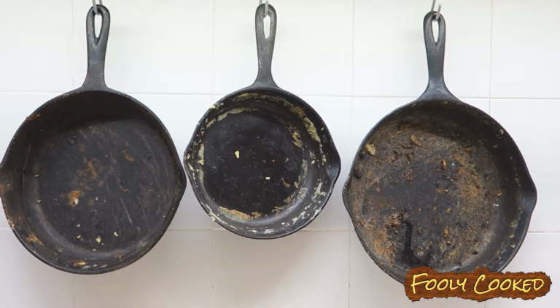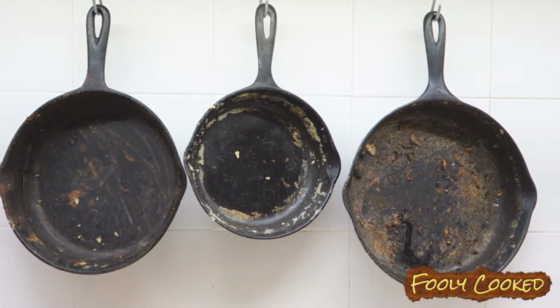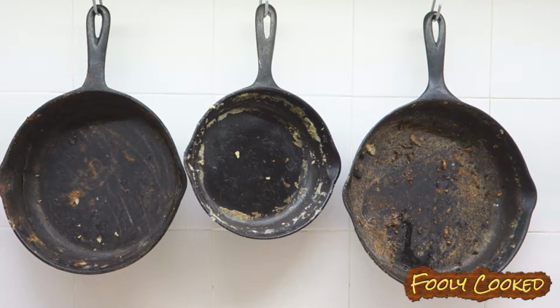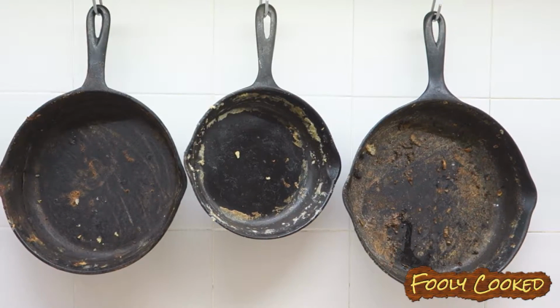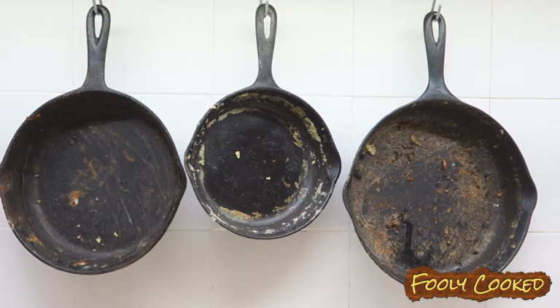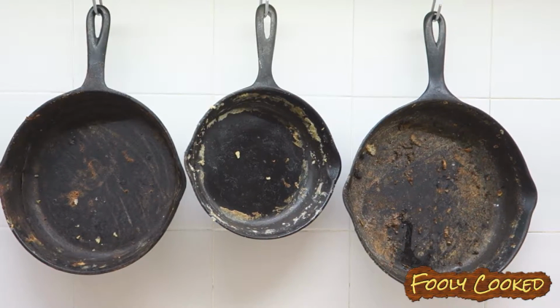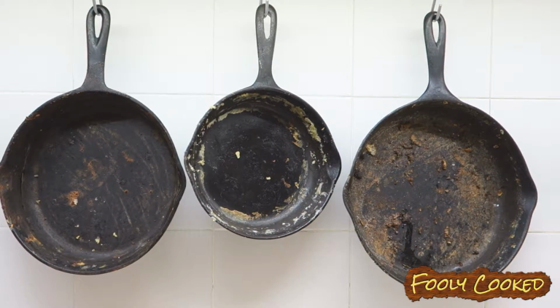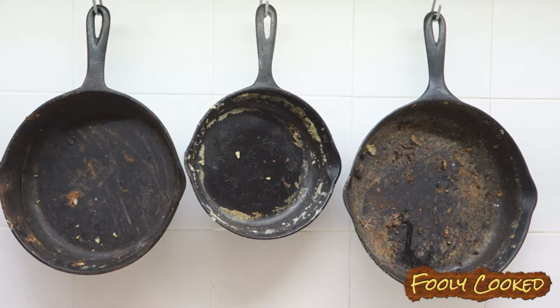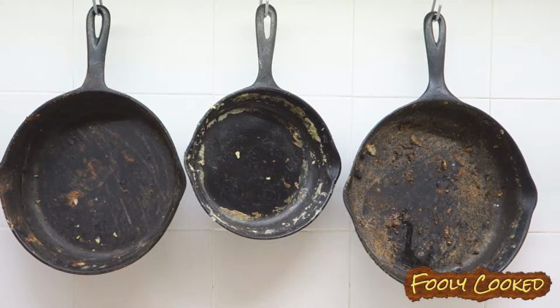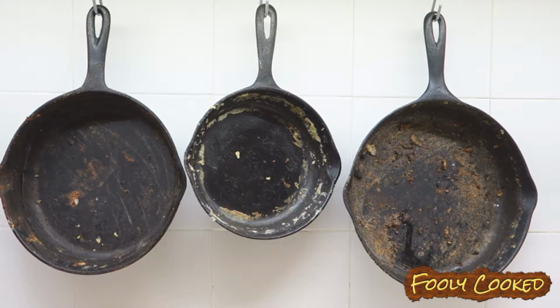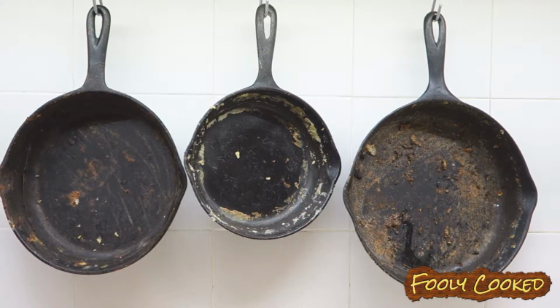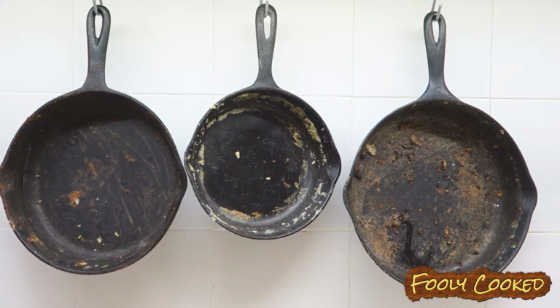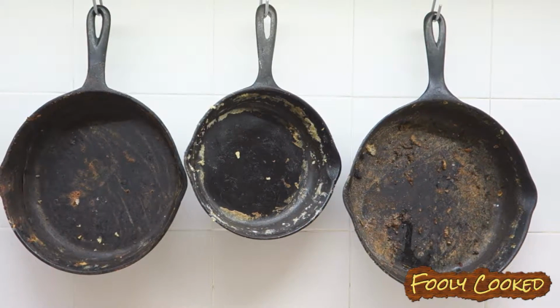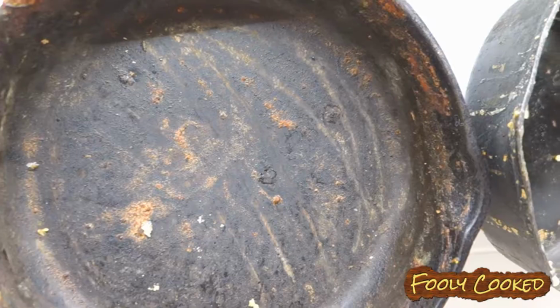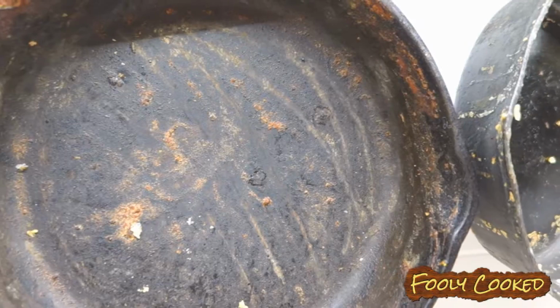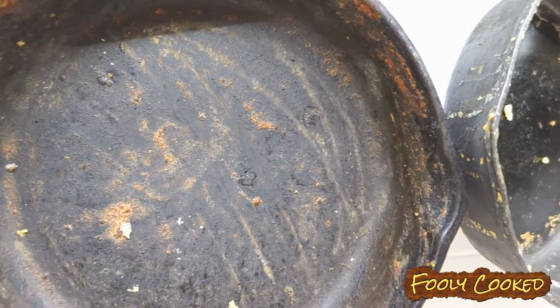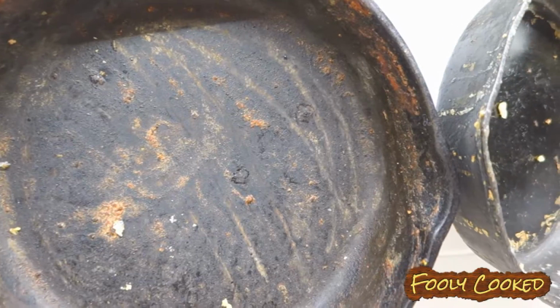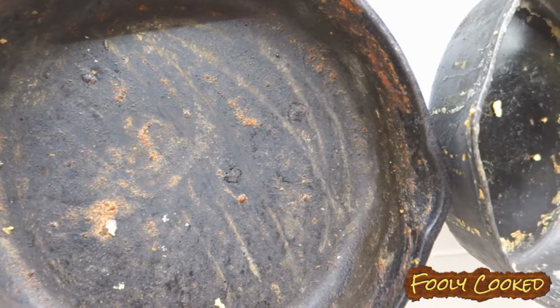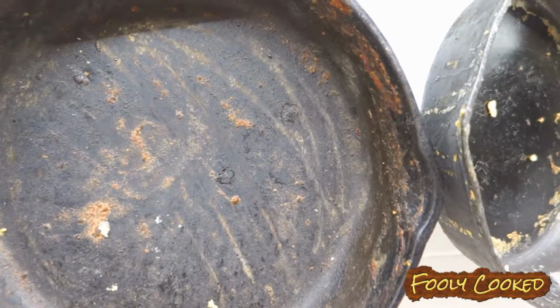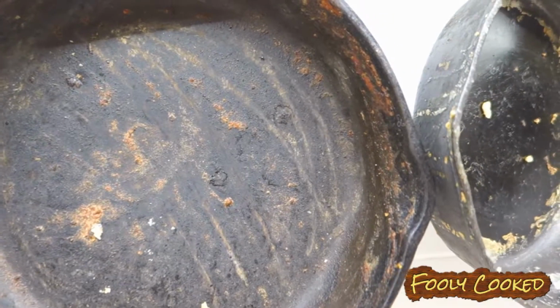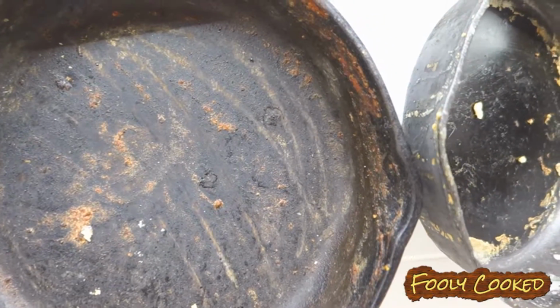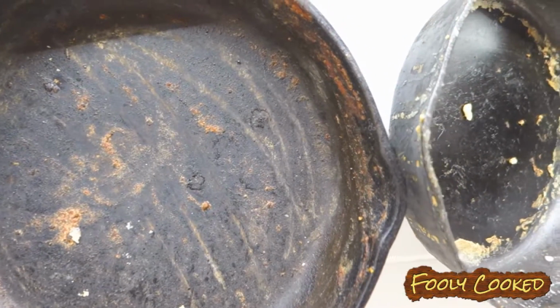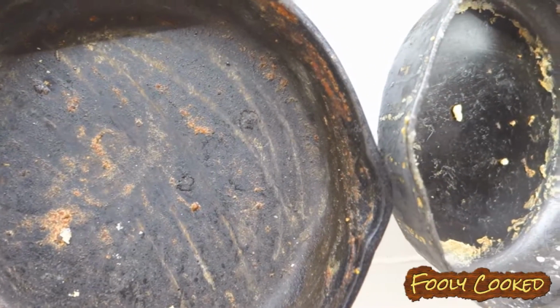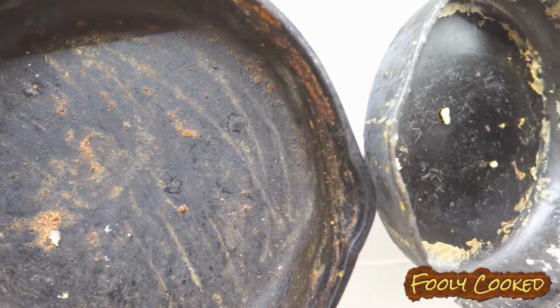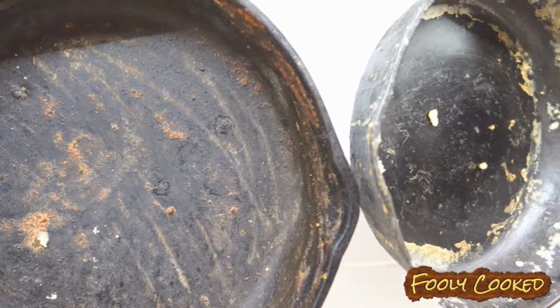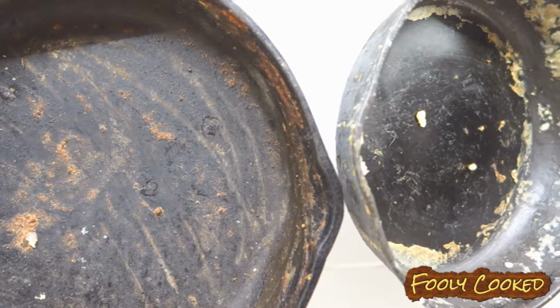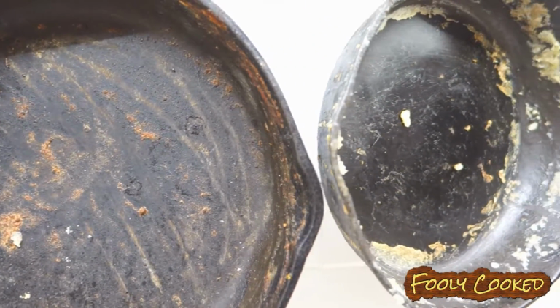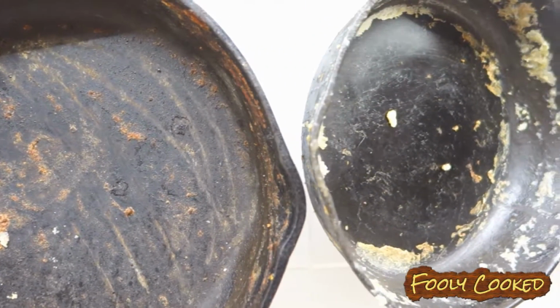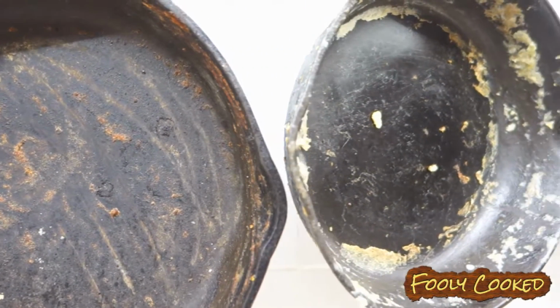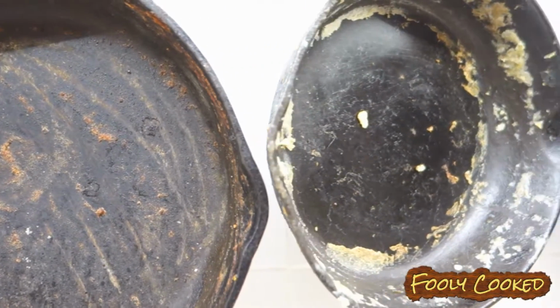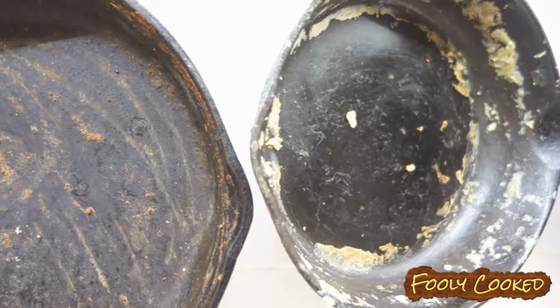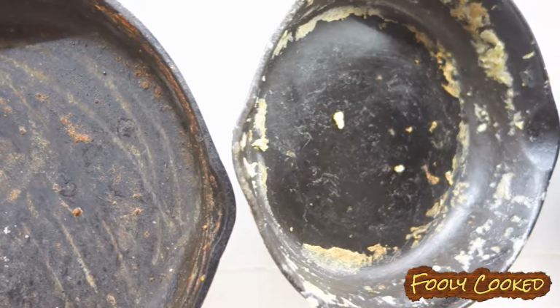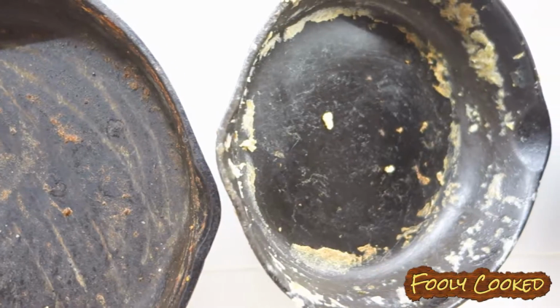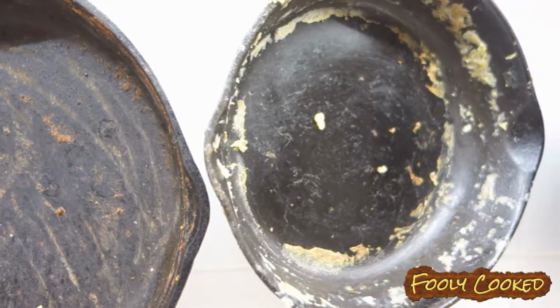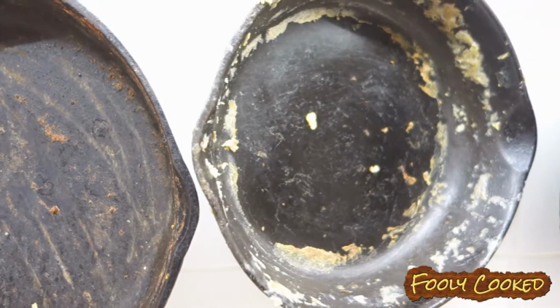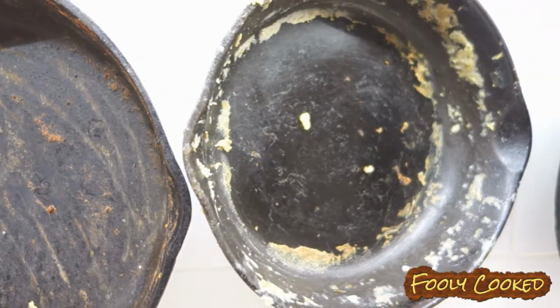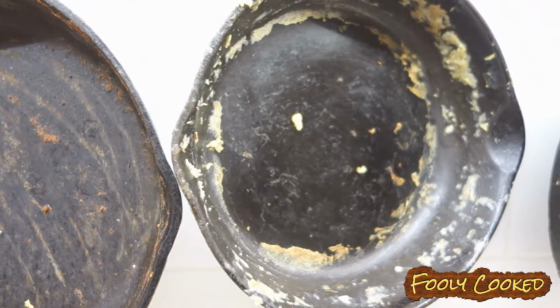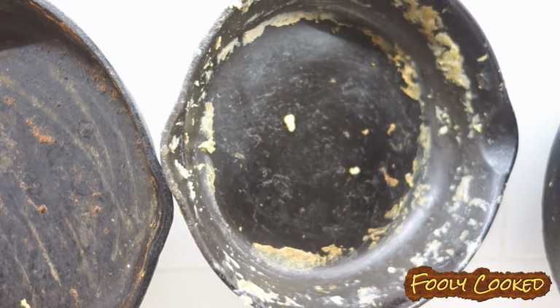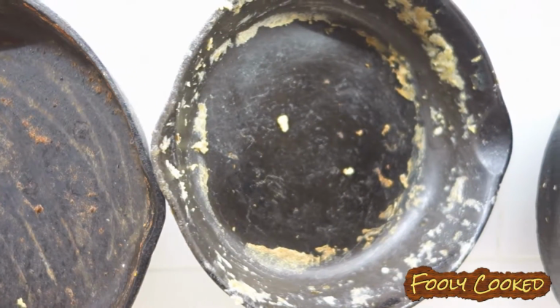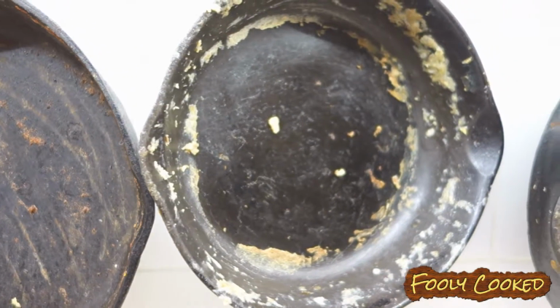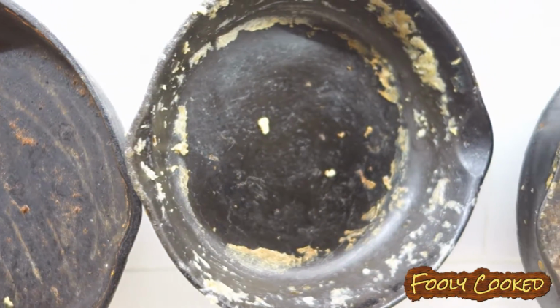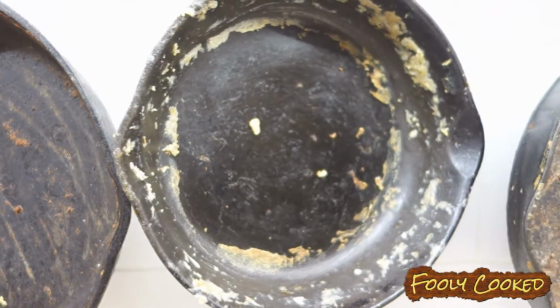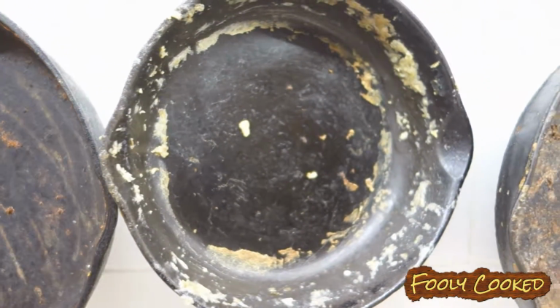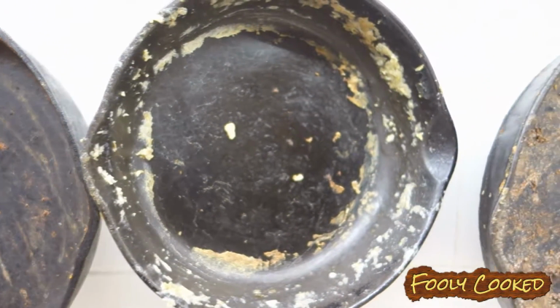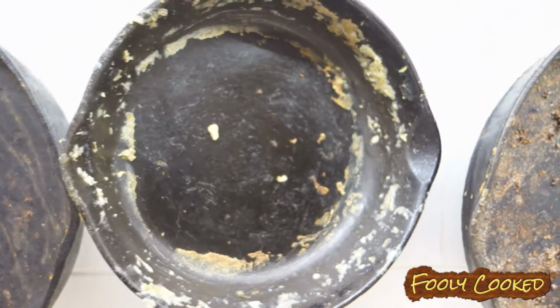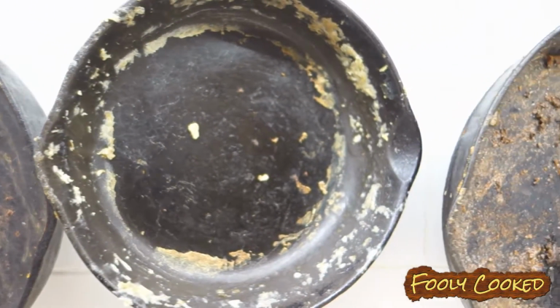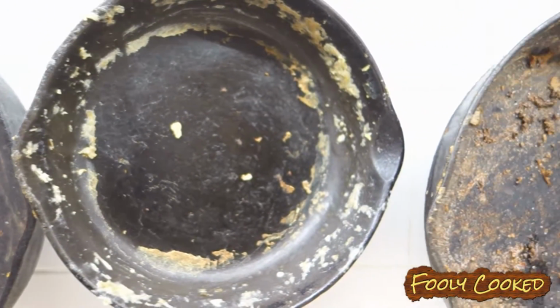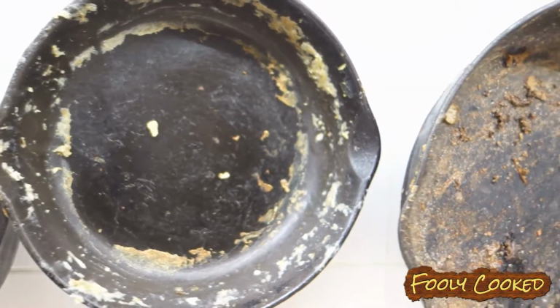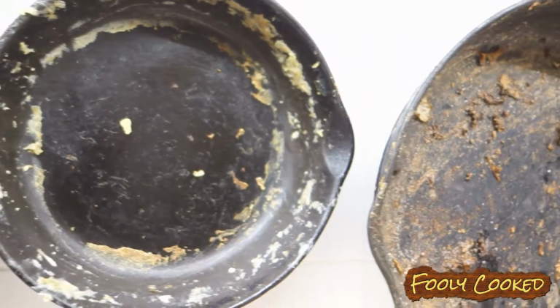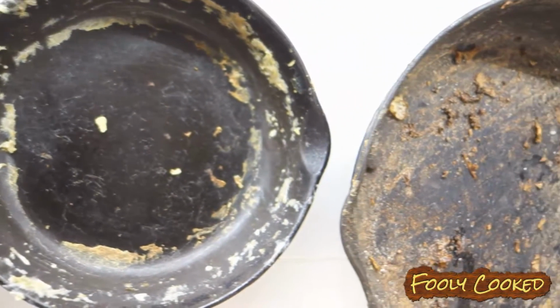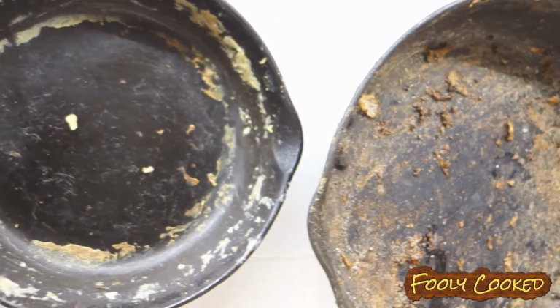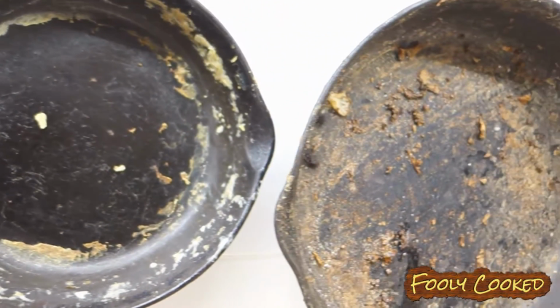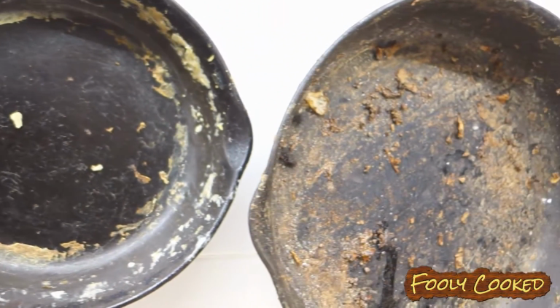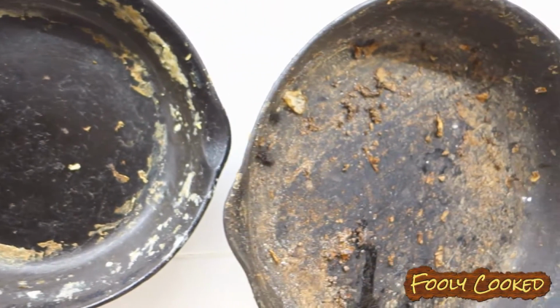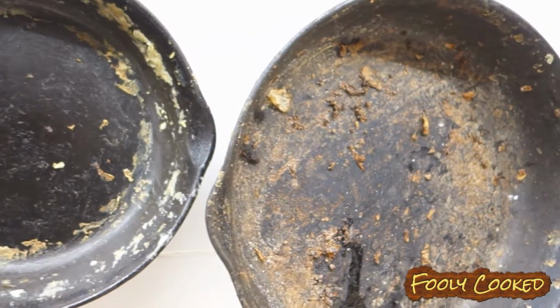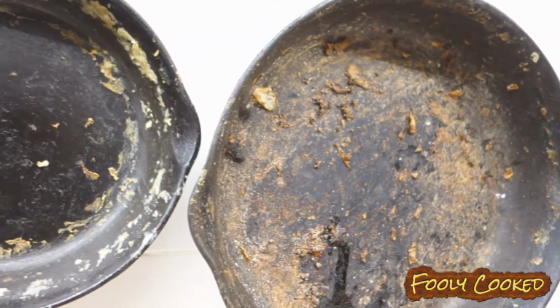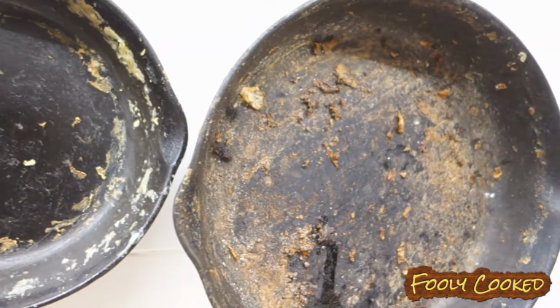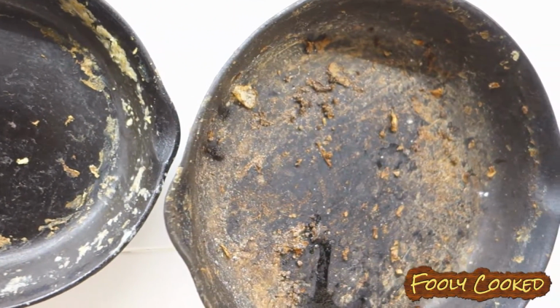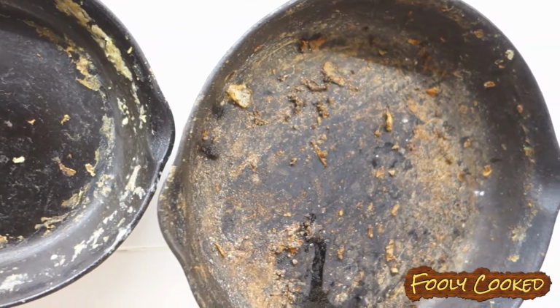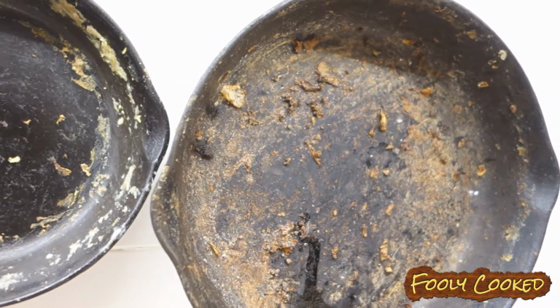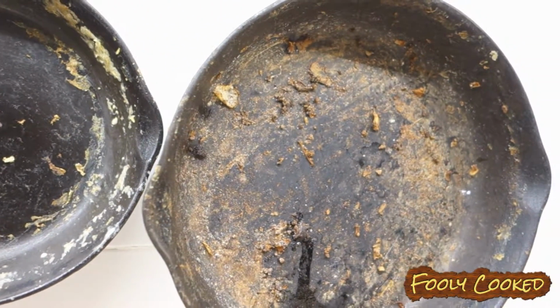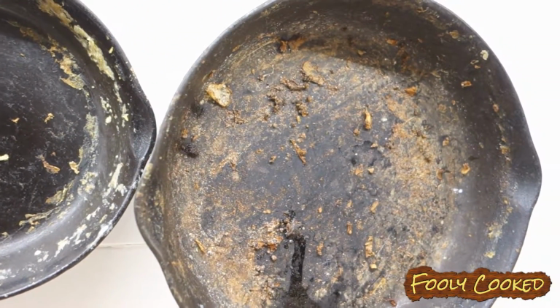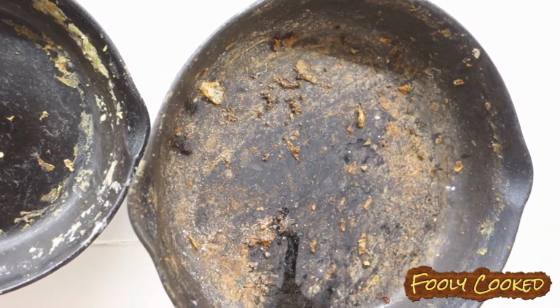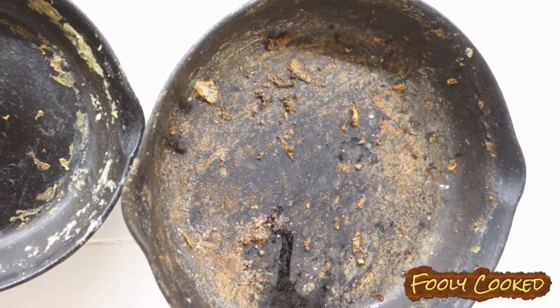Here are my nasty skillets. You can tell I cook every single meal at home from scratch. Alright, let's get started.